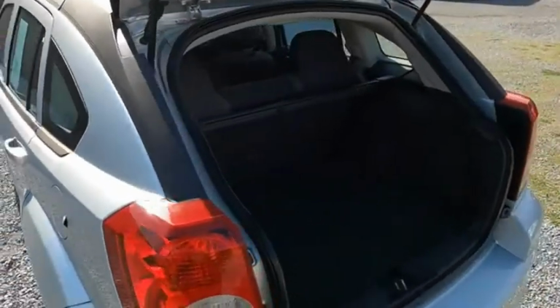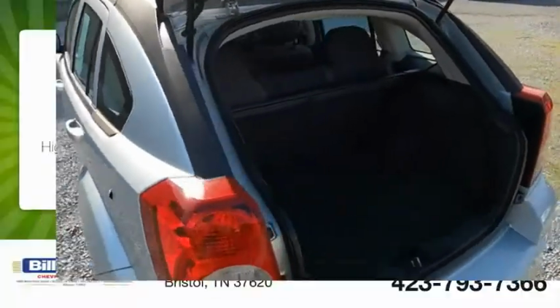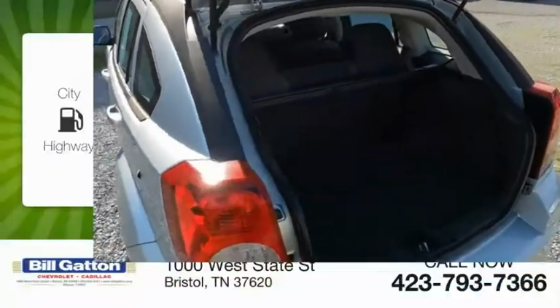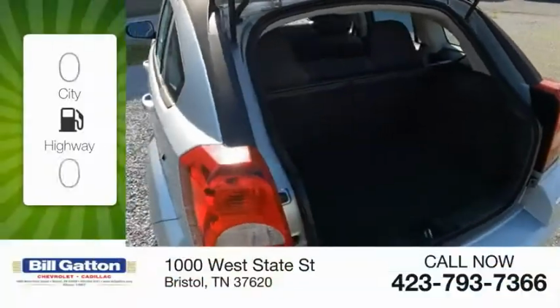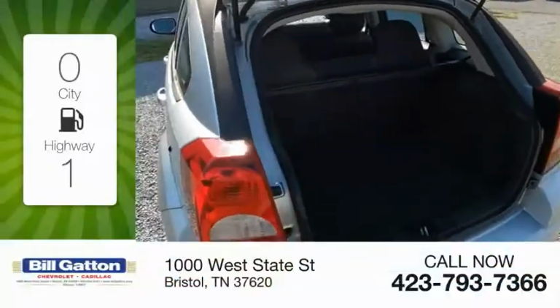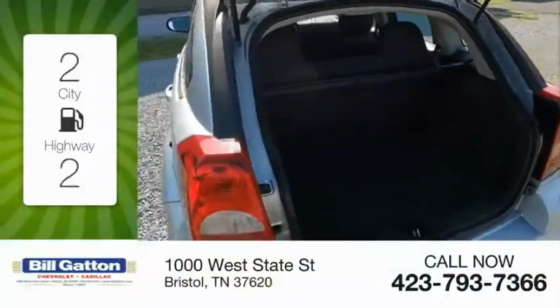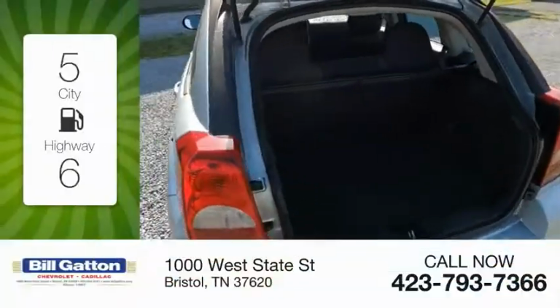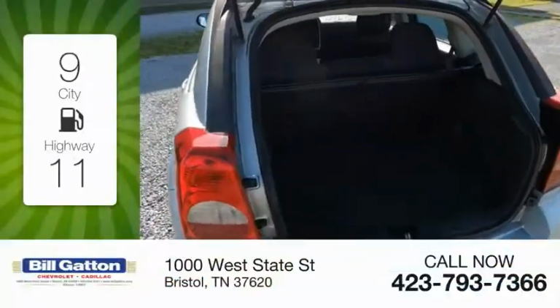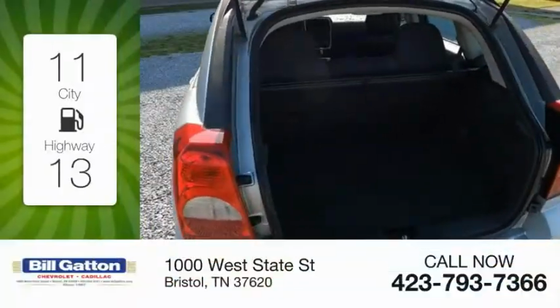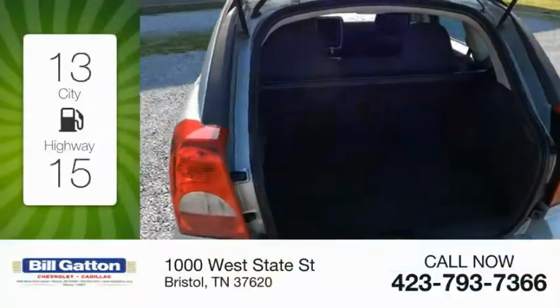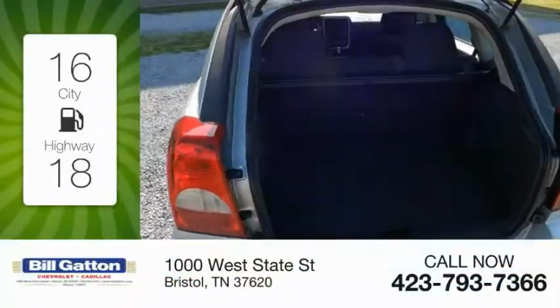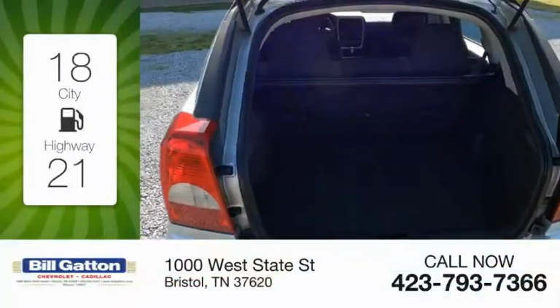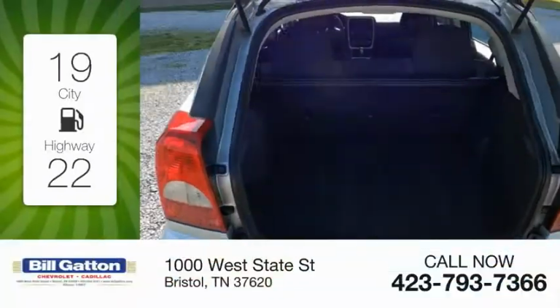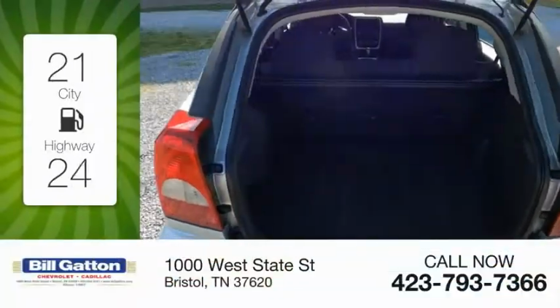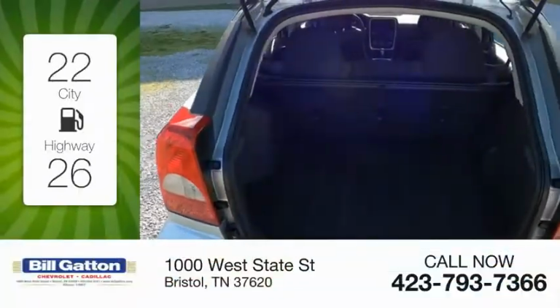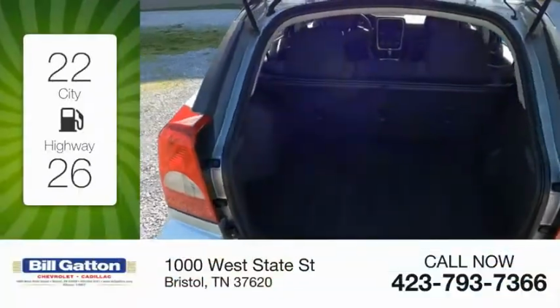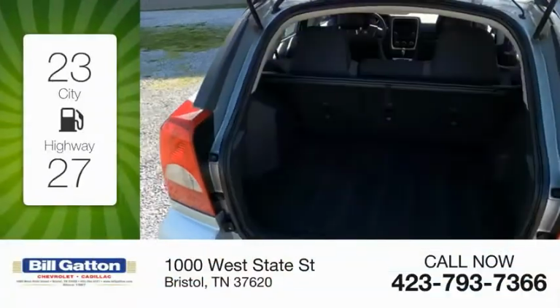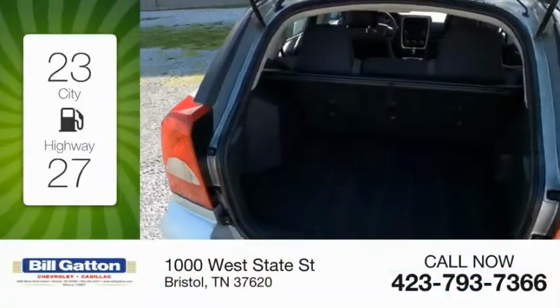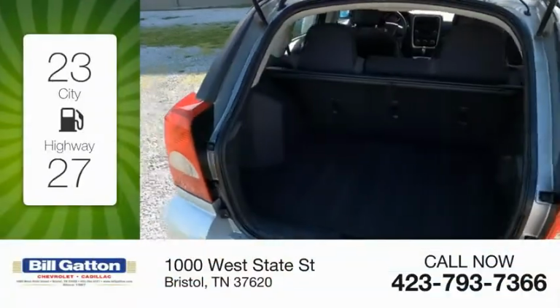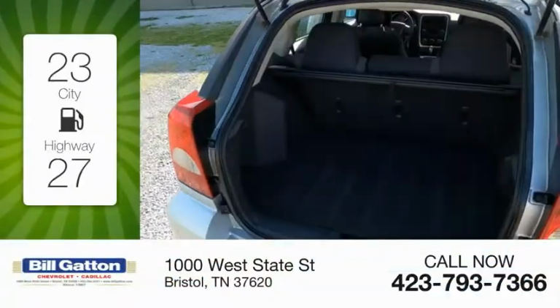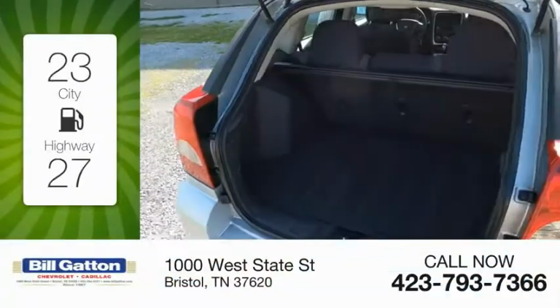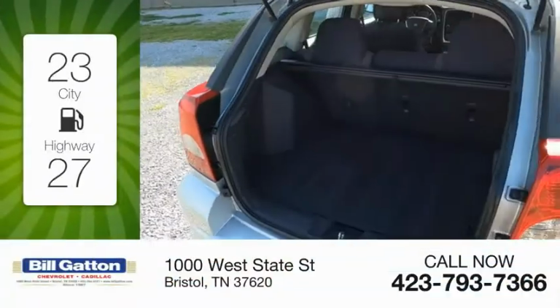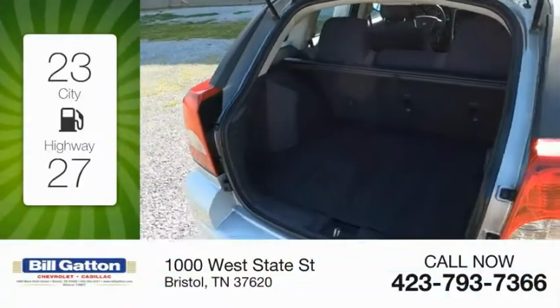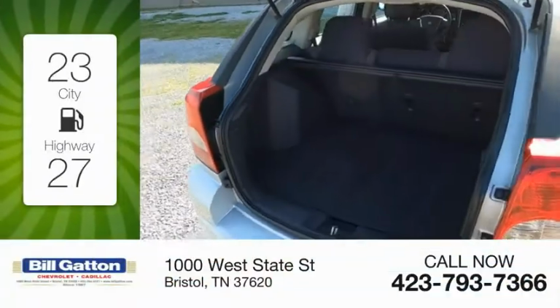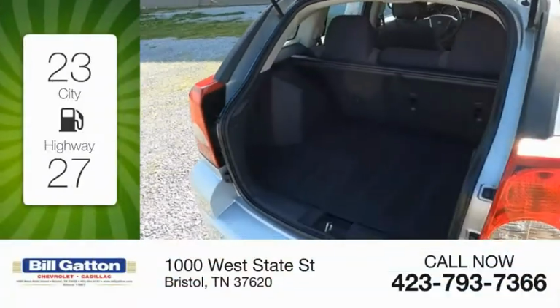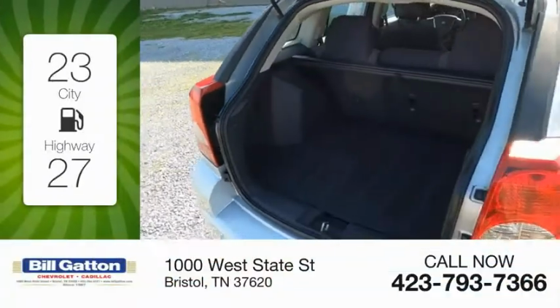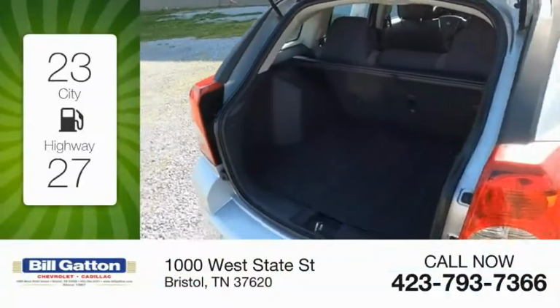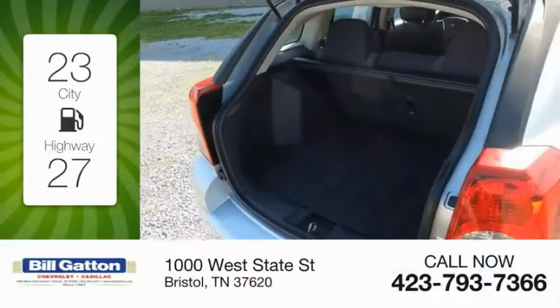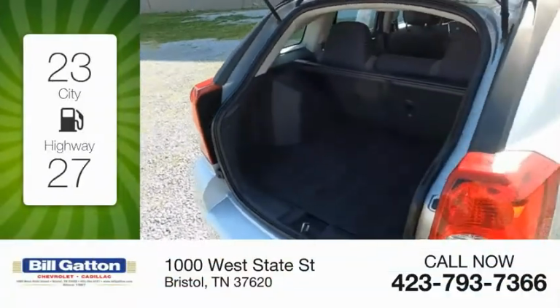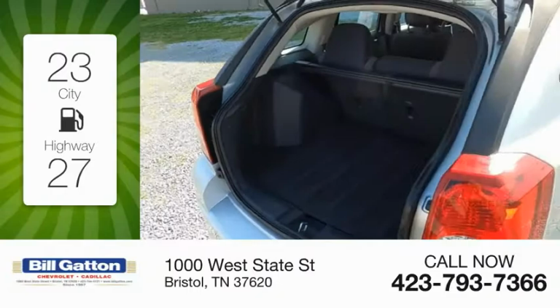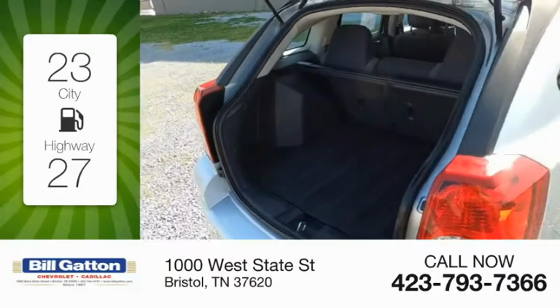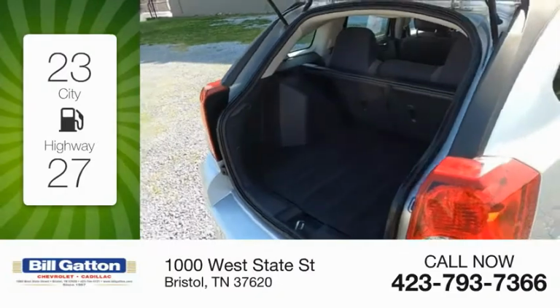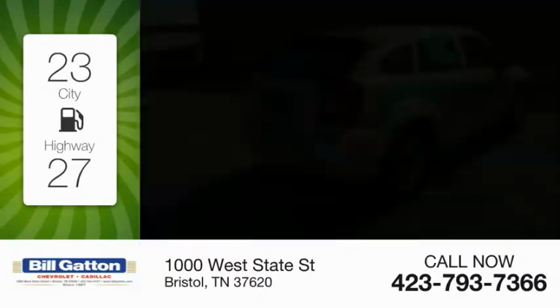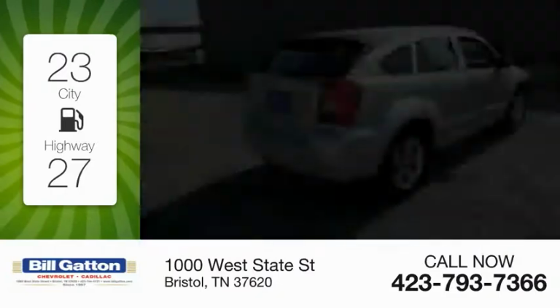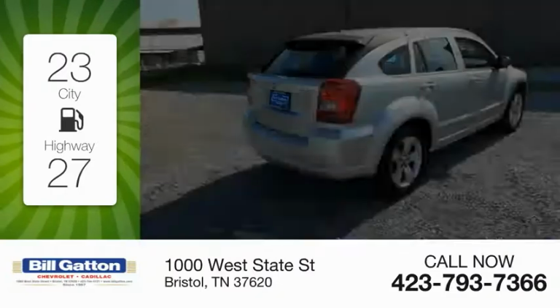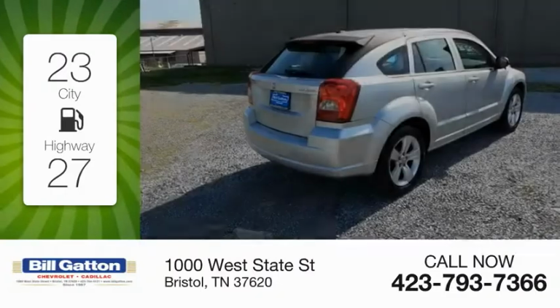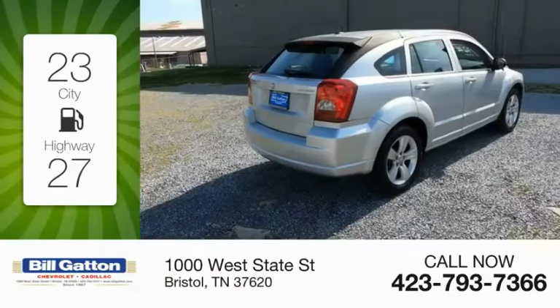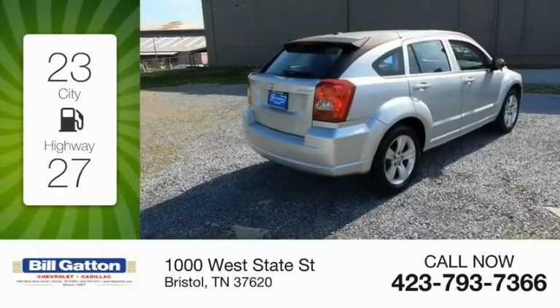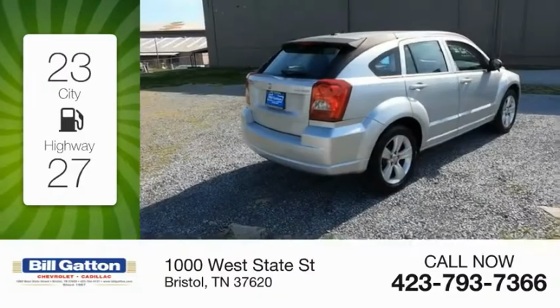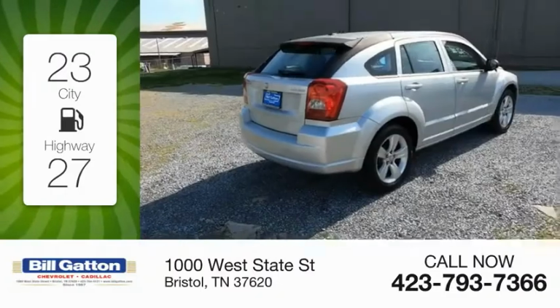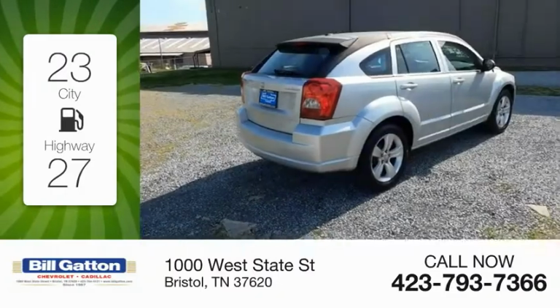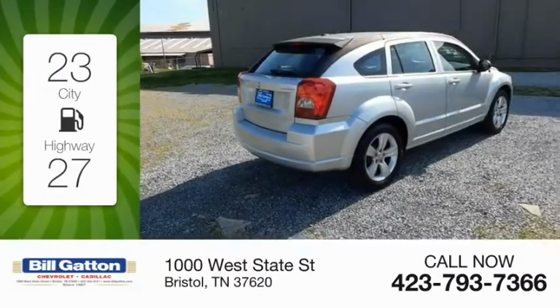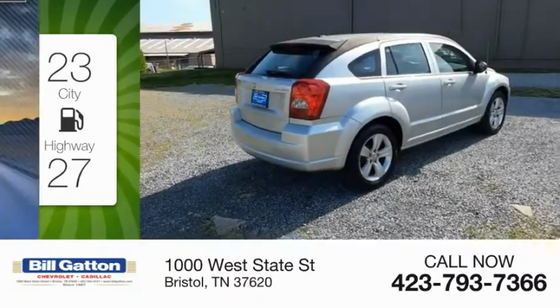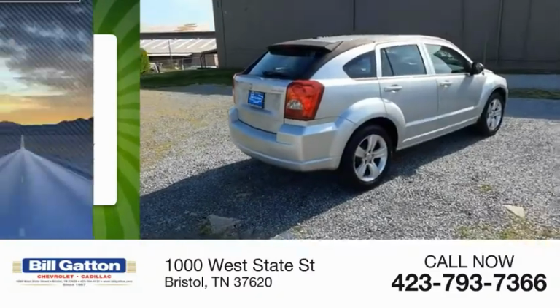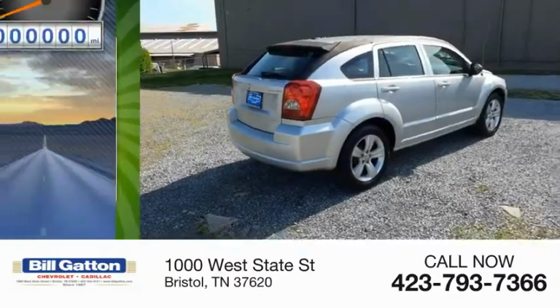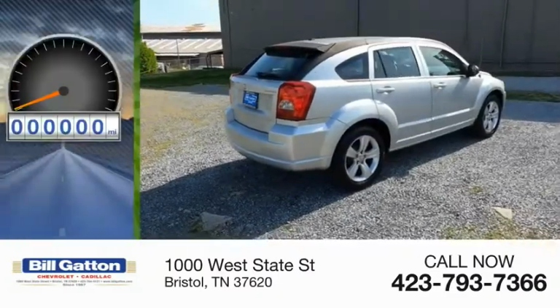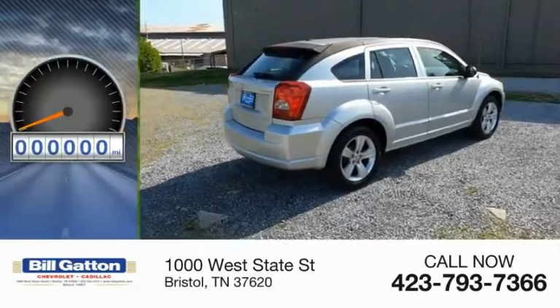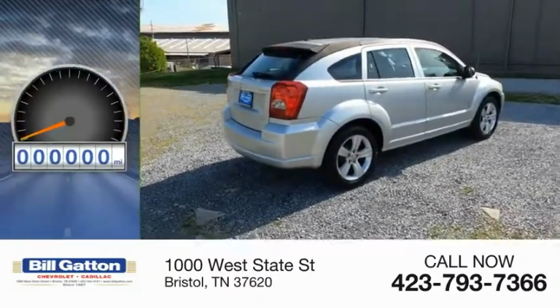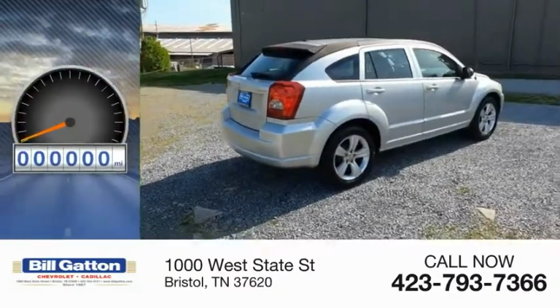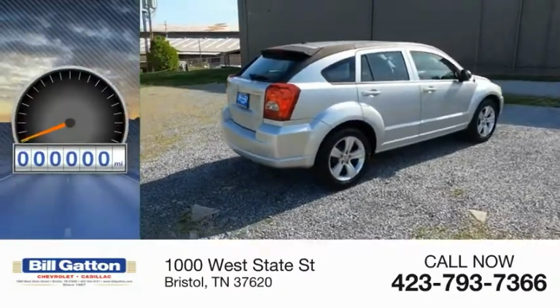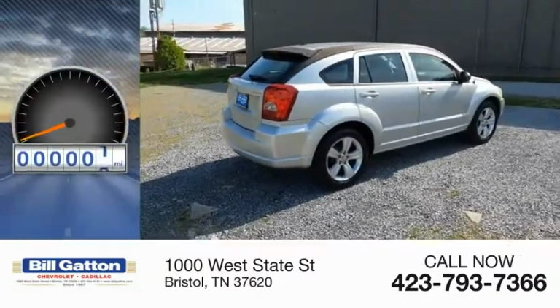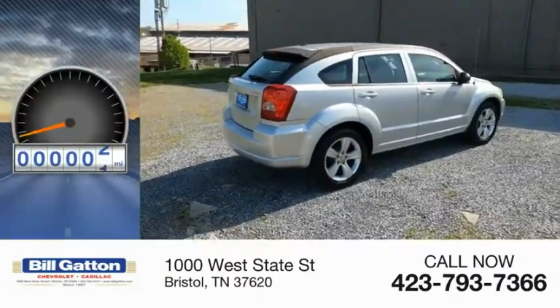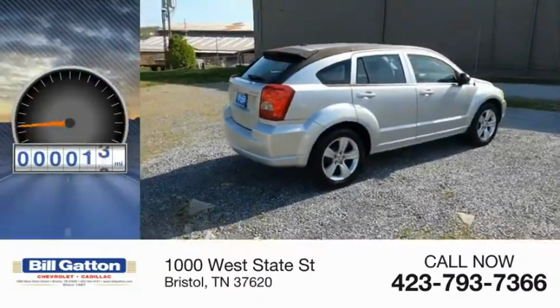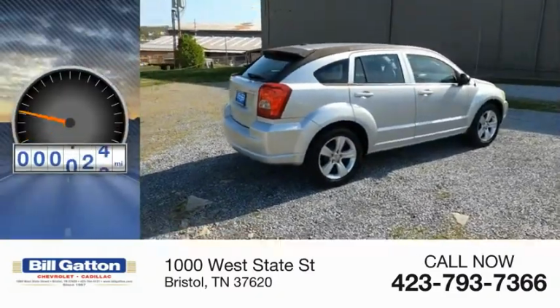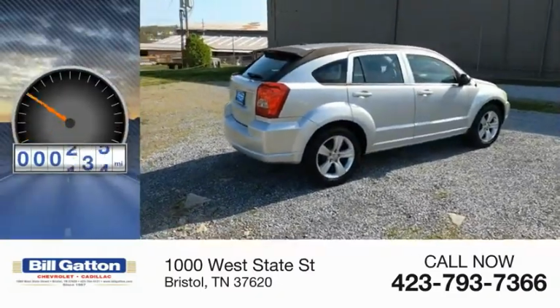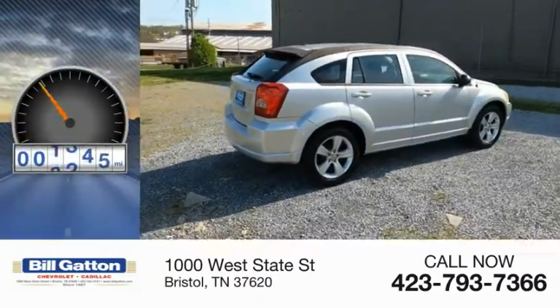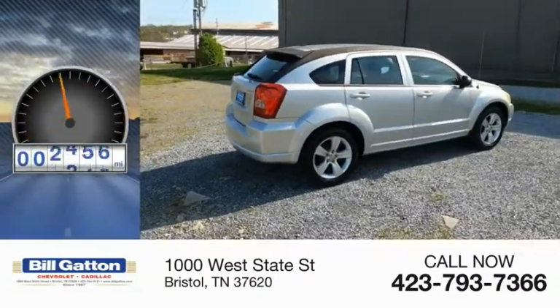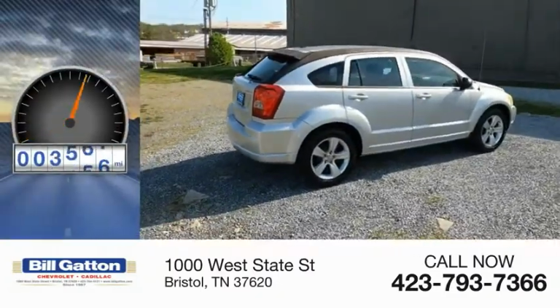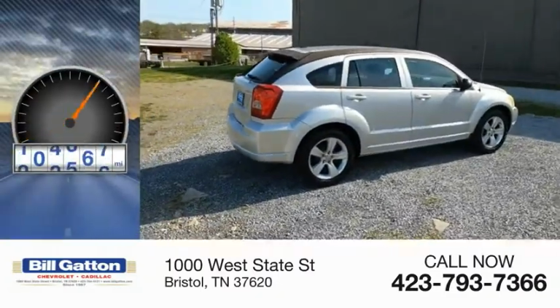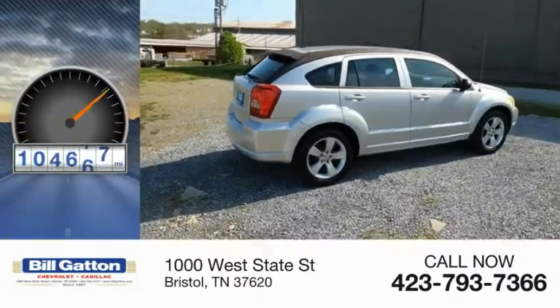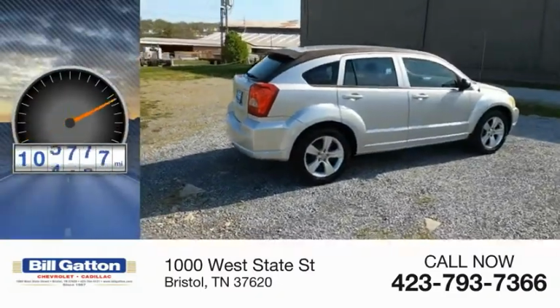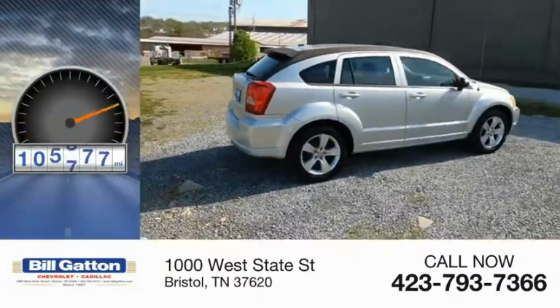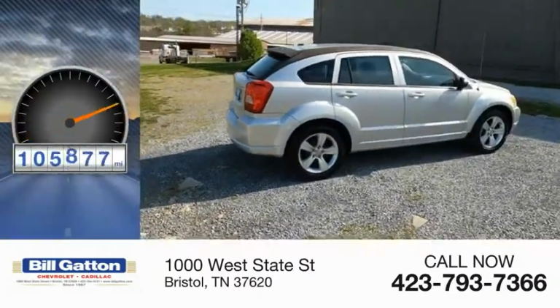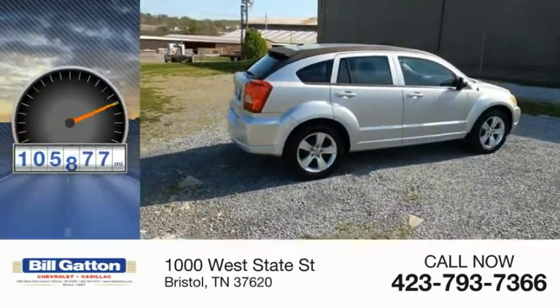Great fuel efficiency saves you money by requiring fewer trips to the gas station. This vehicle has less than 110,000 miles.